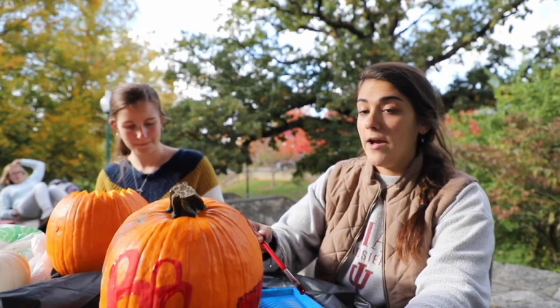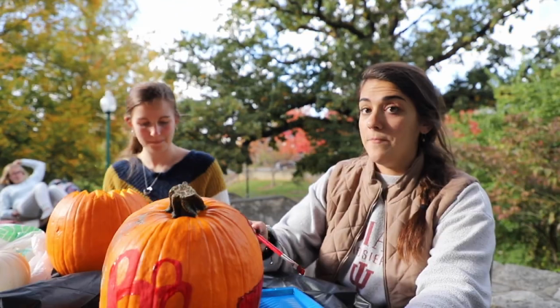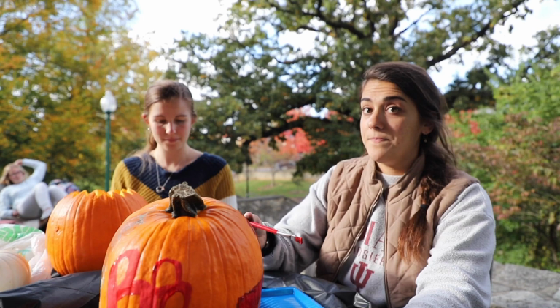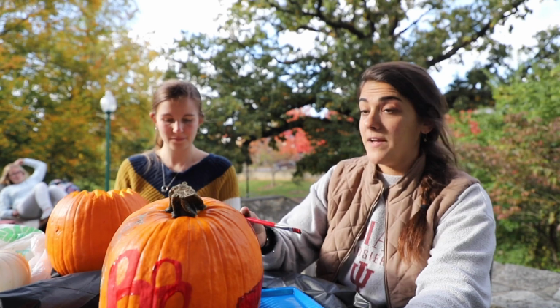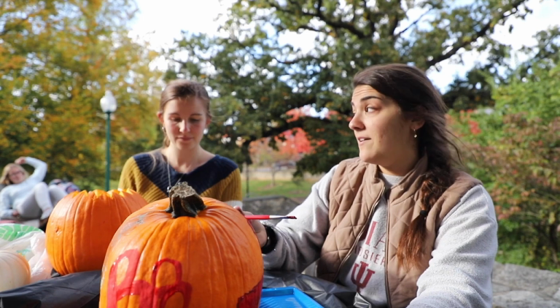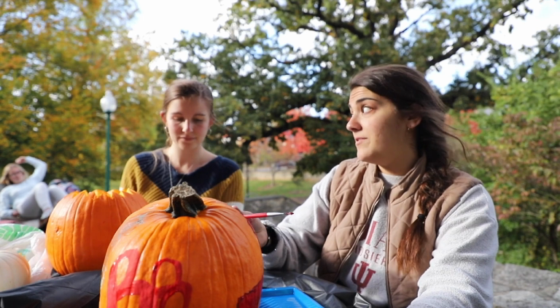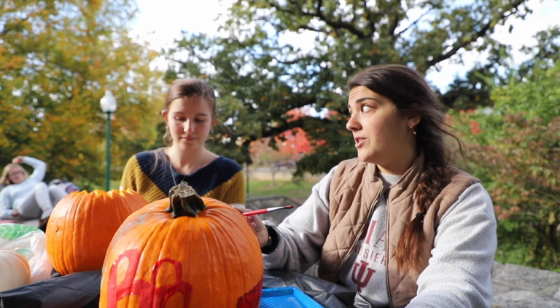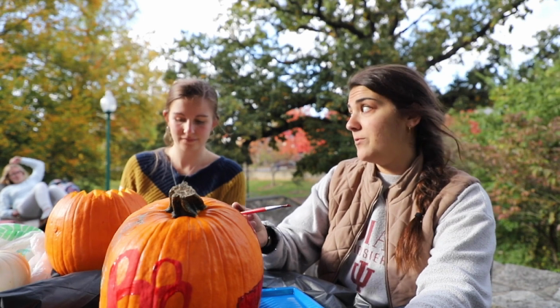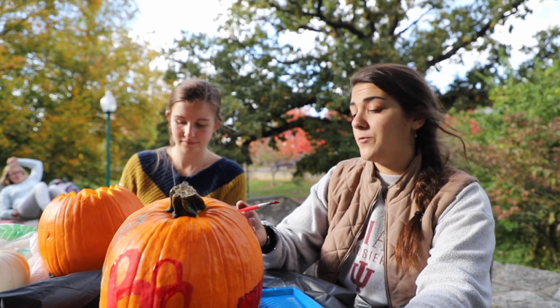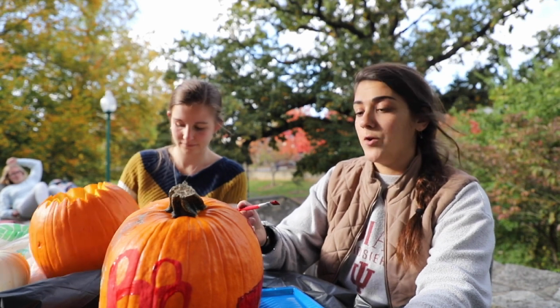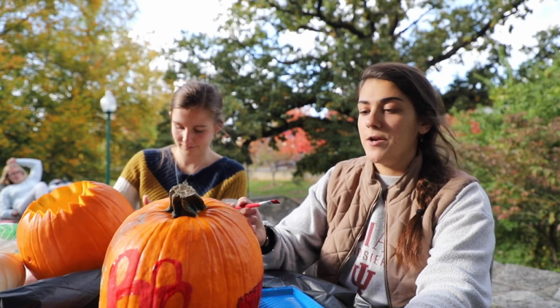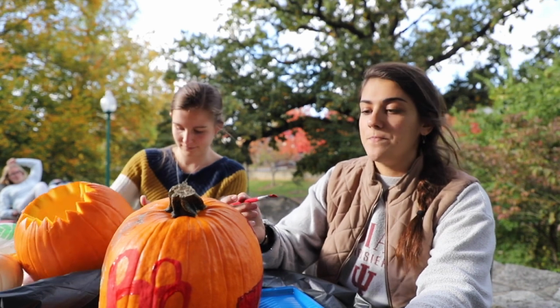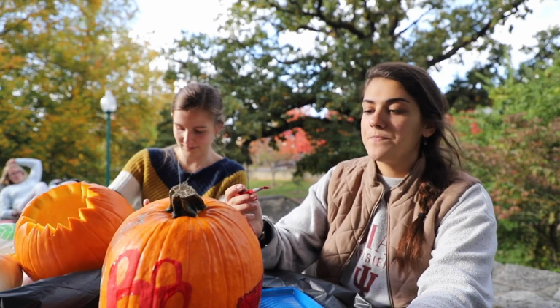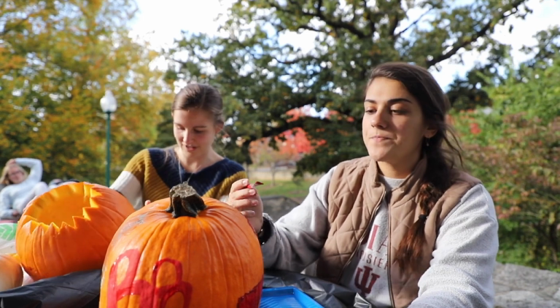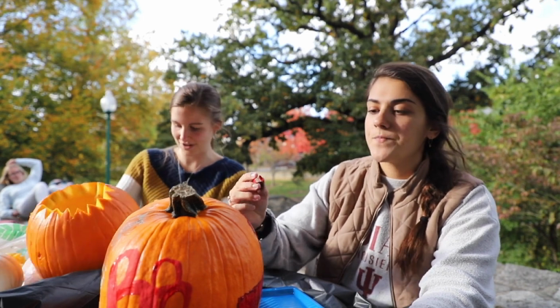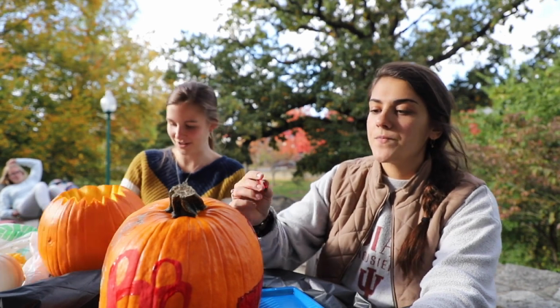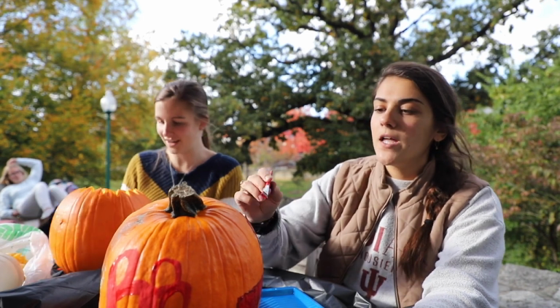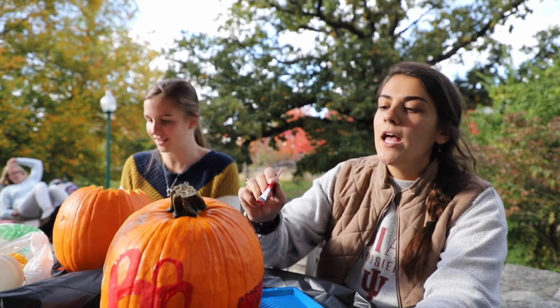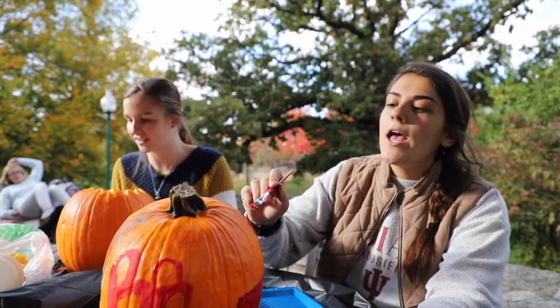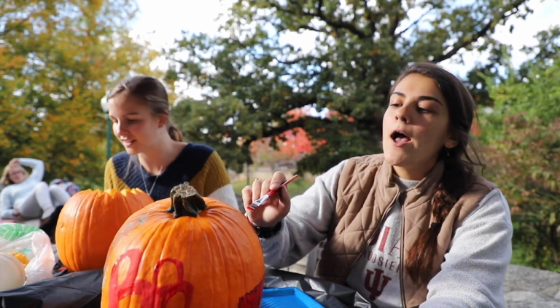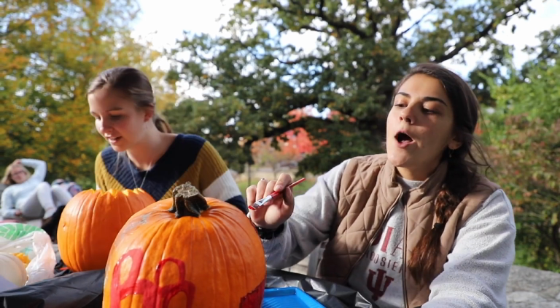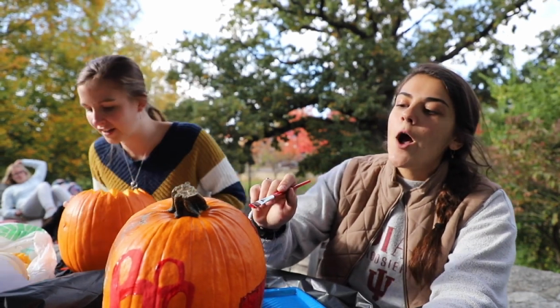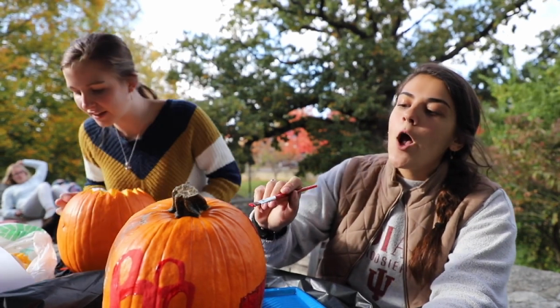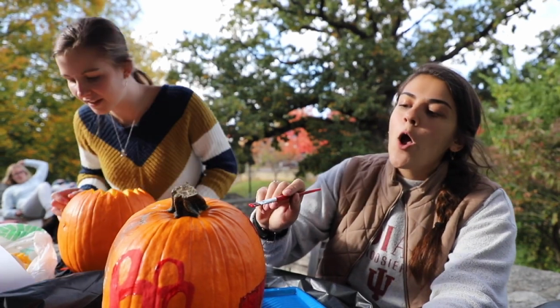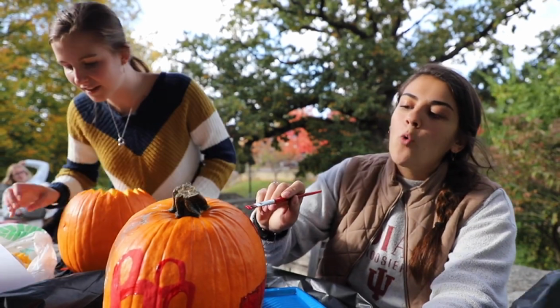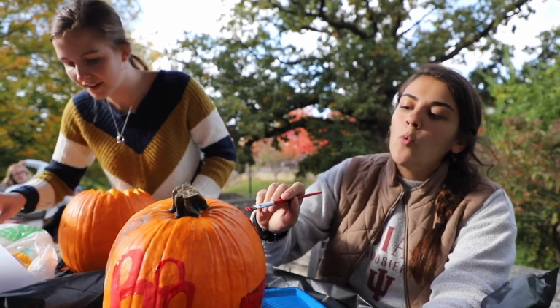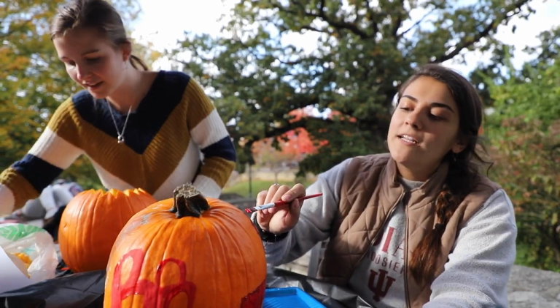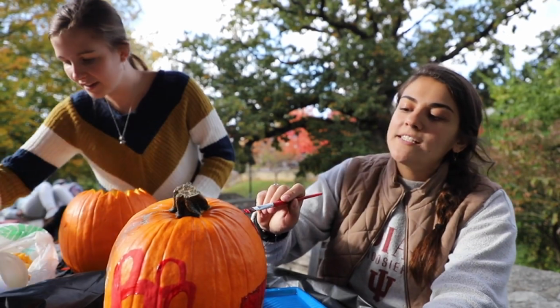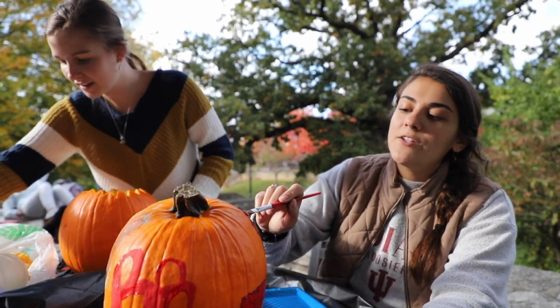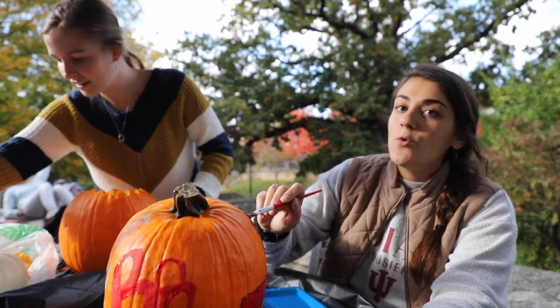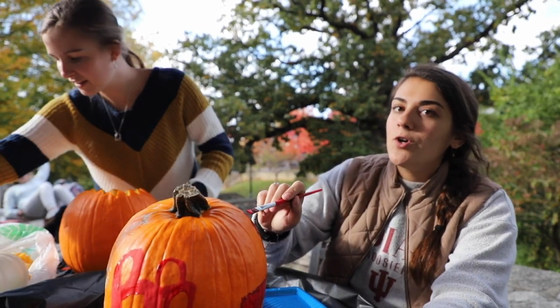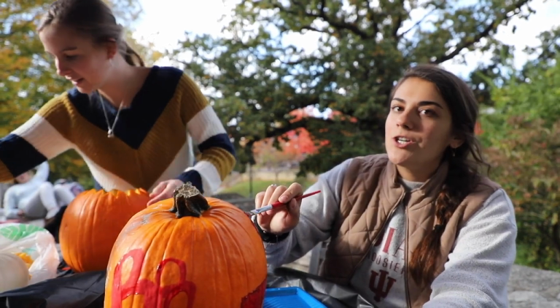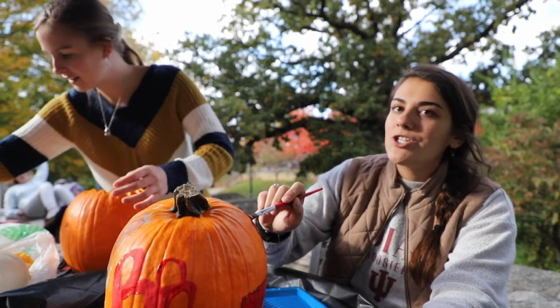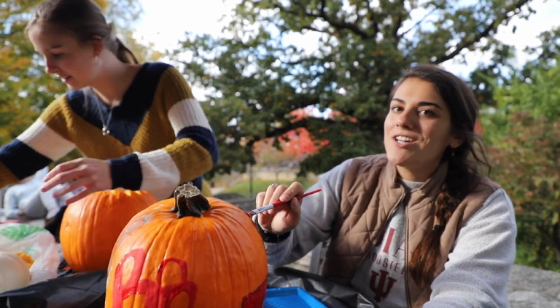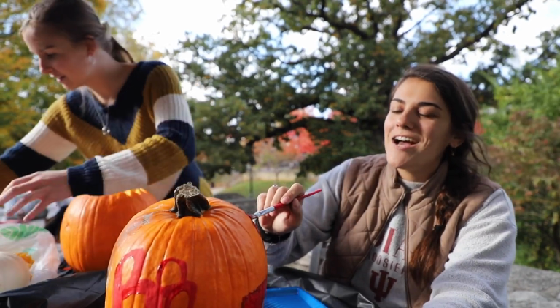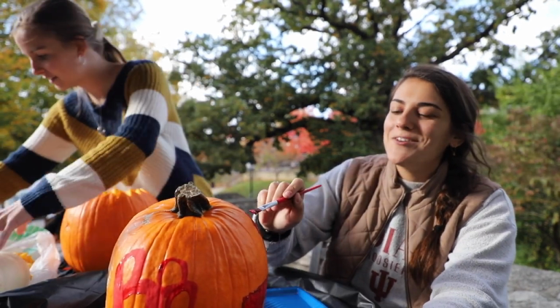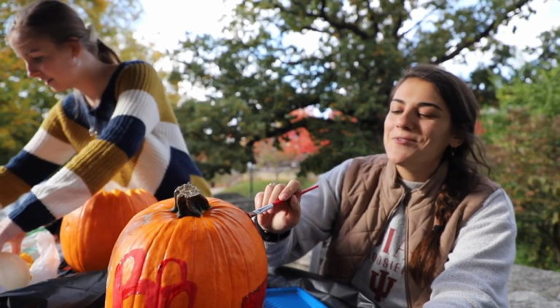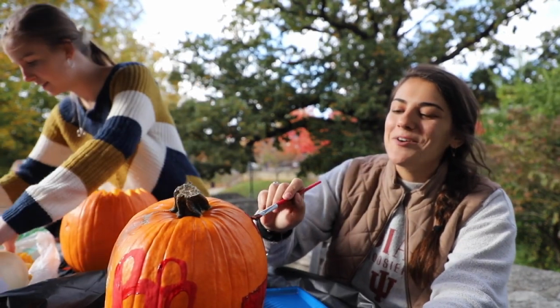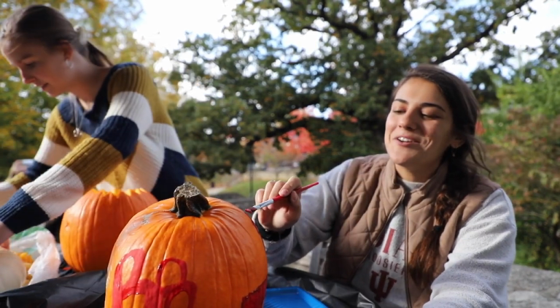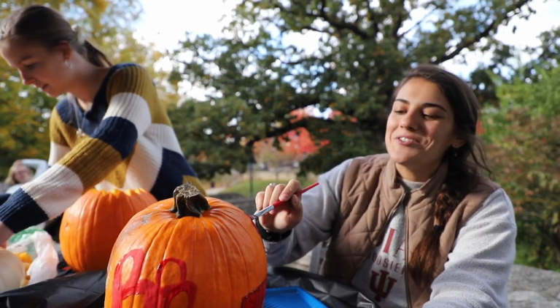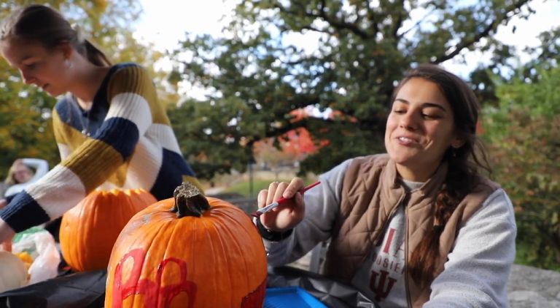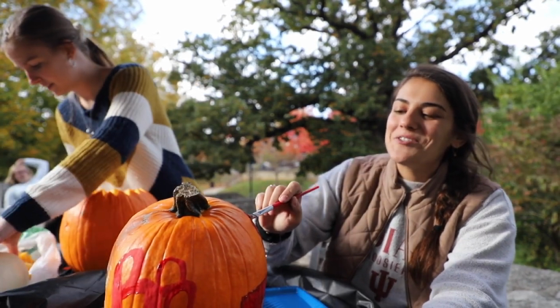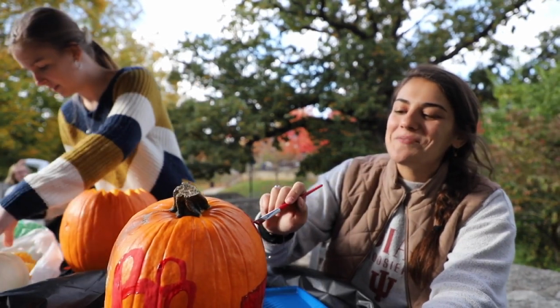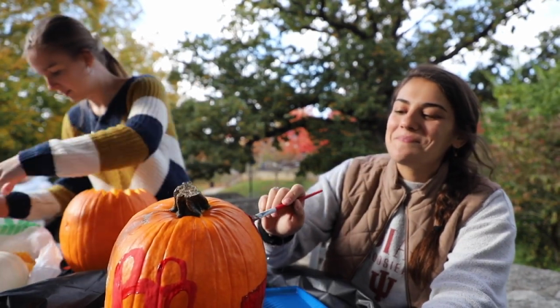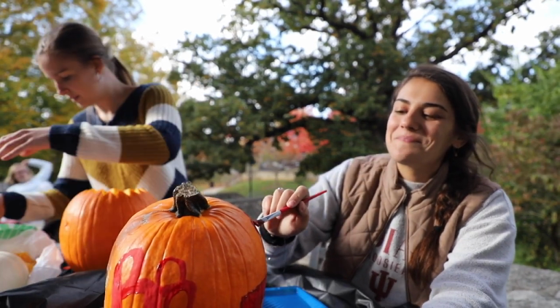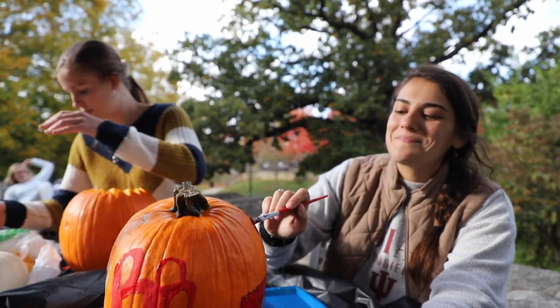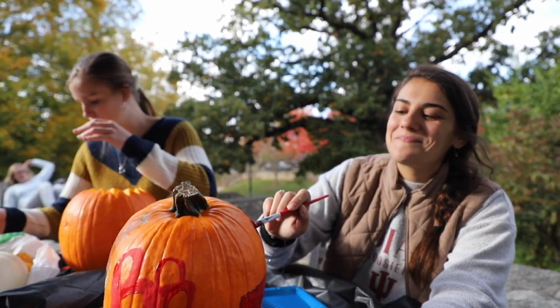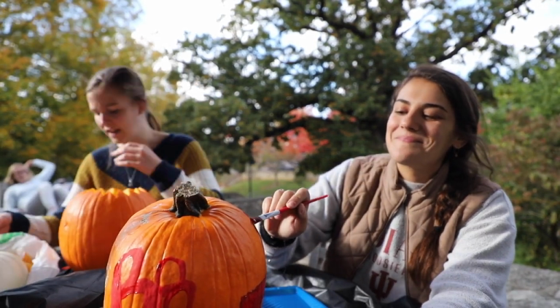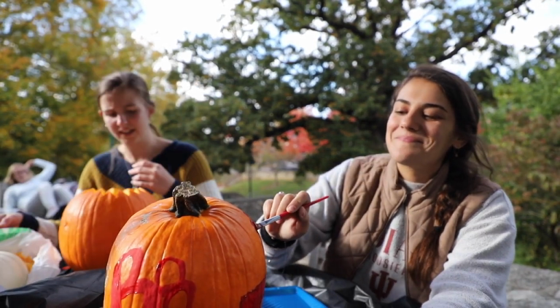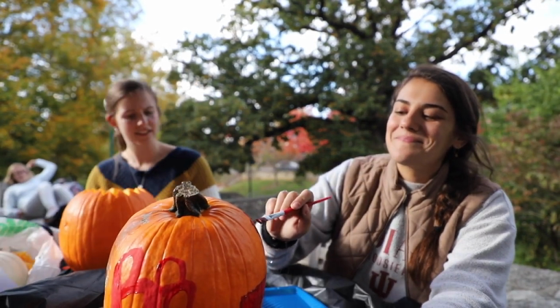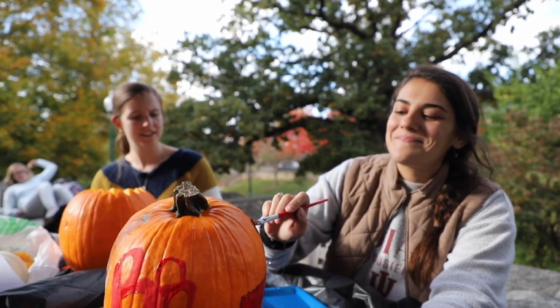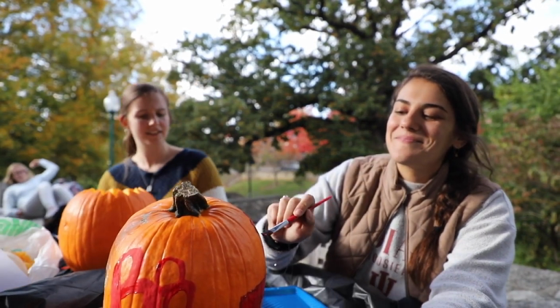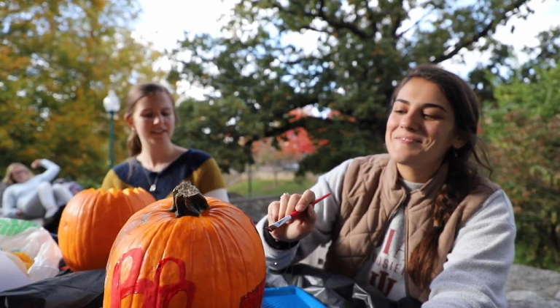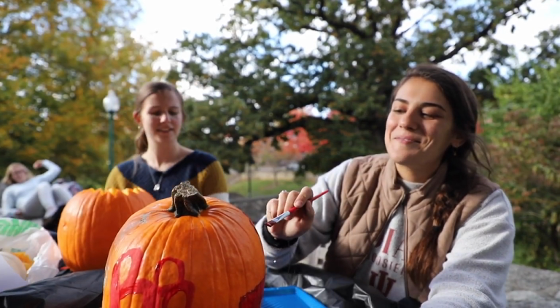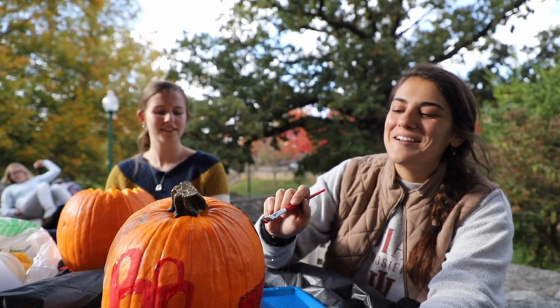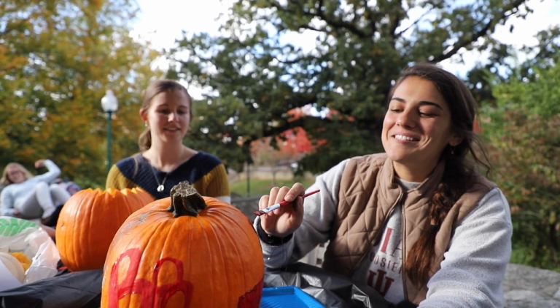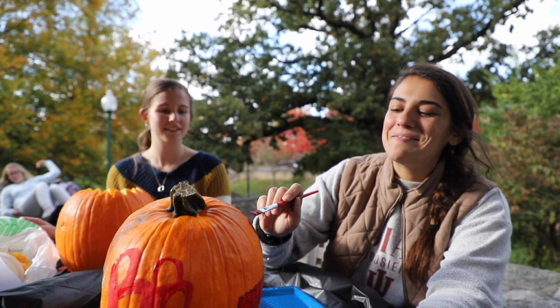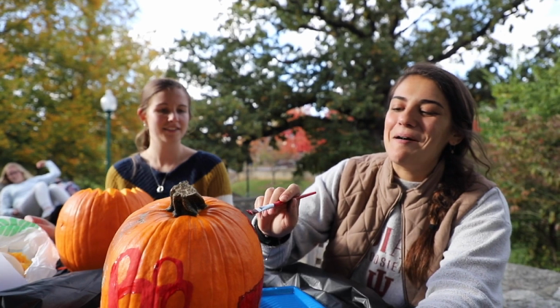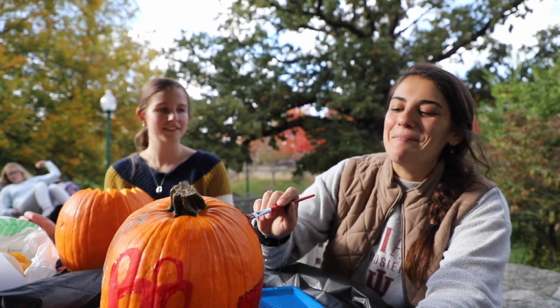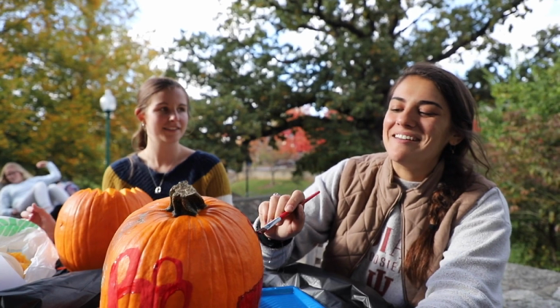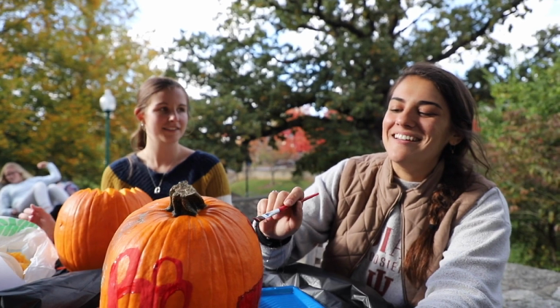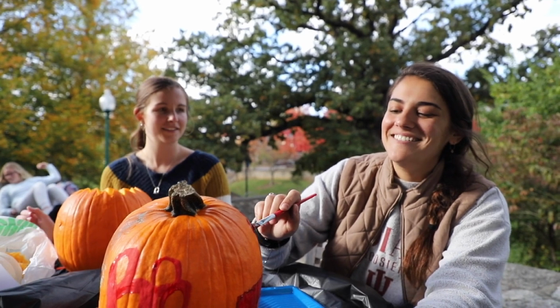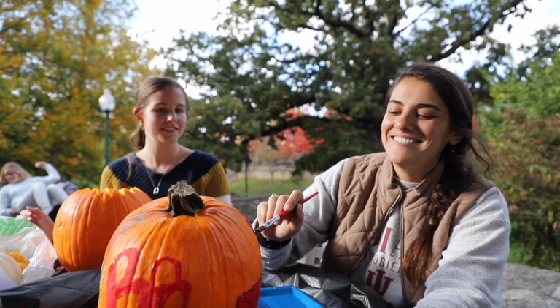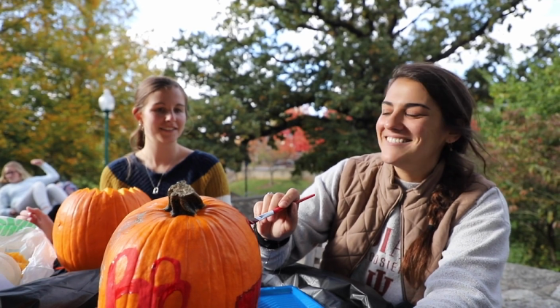Okay, I have another one for you. When is an orange not an orange? When it's a pumpkin.